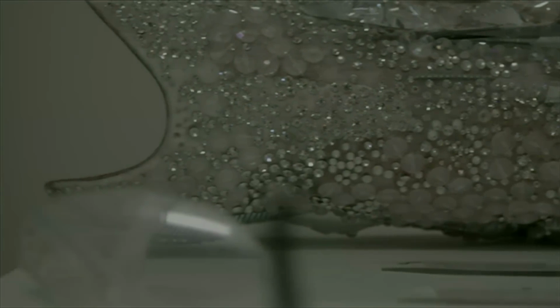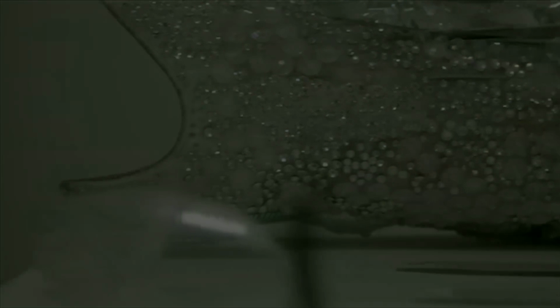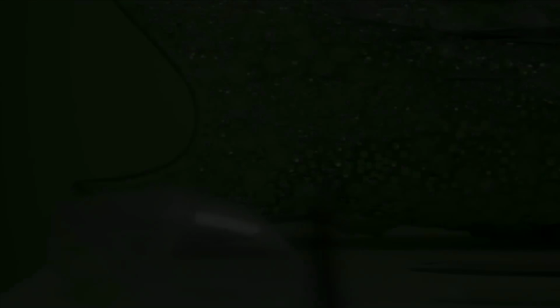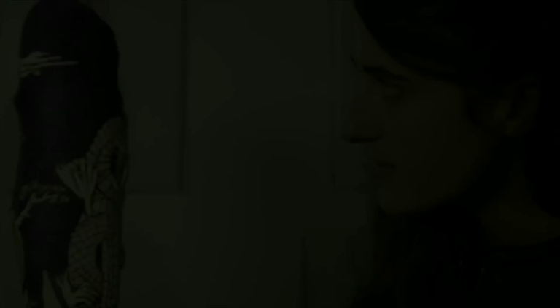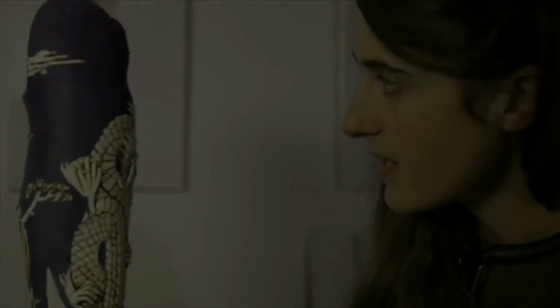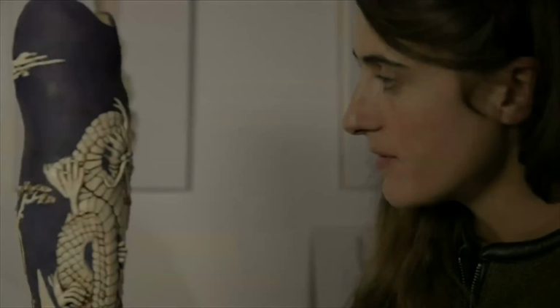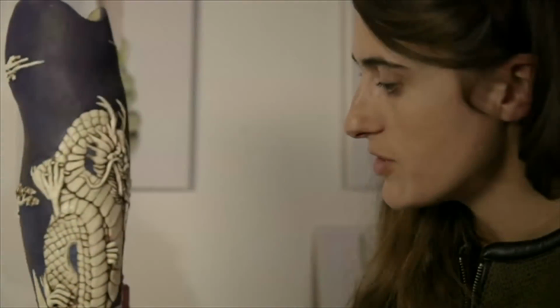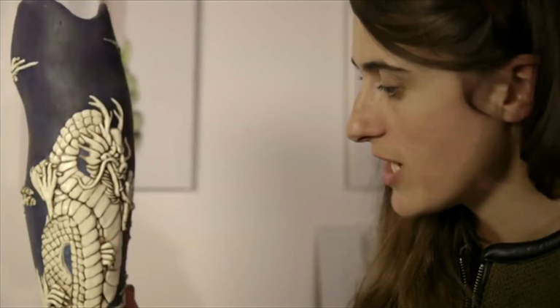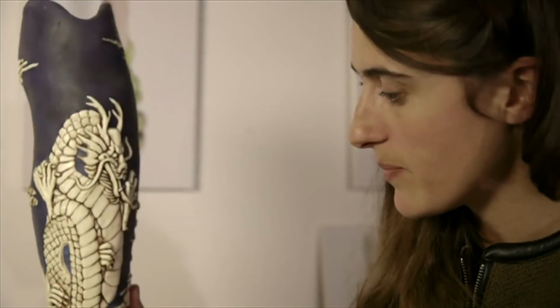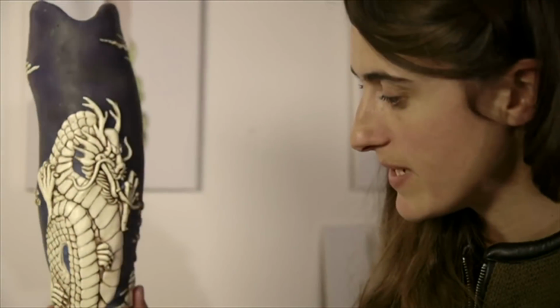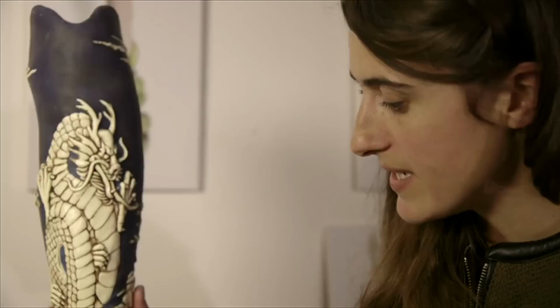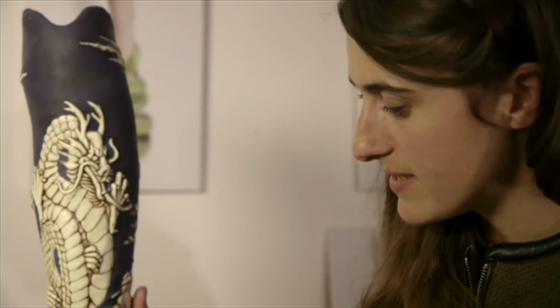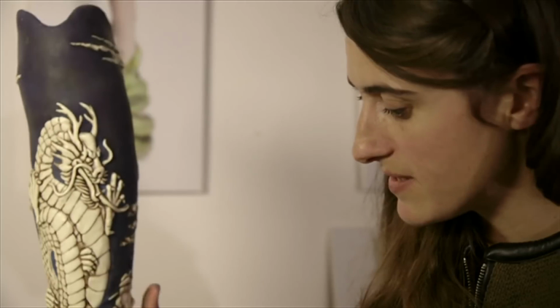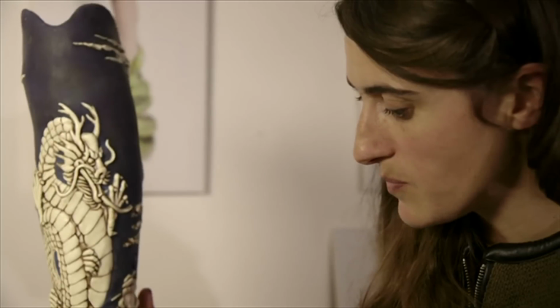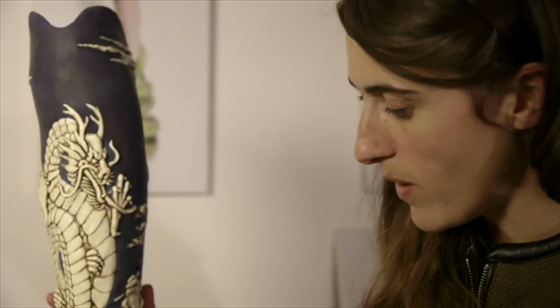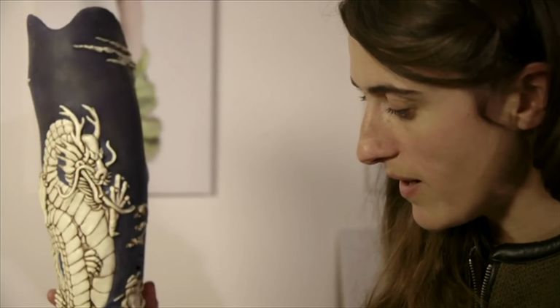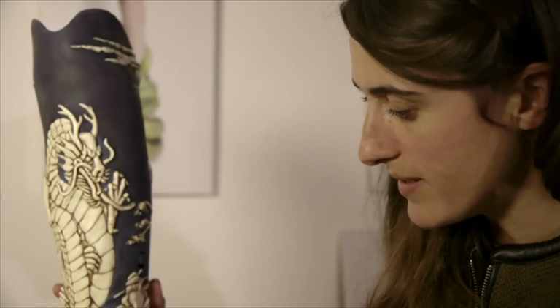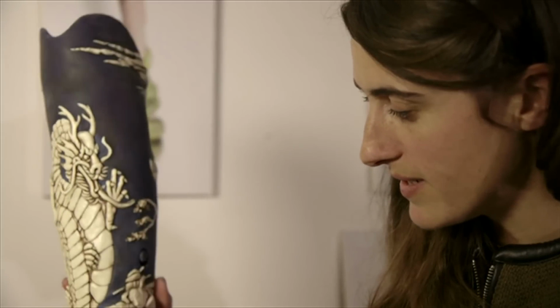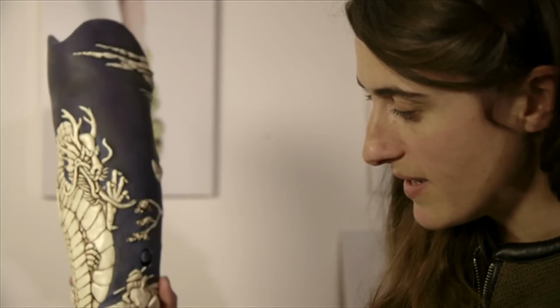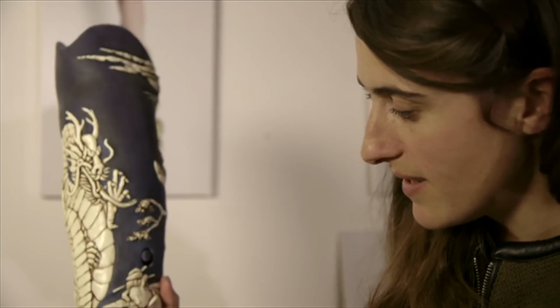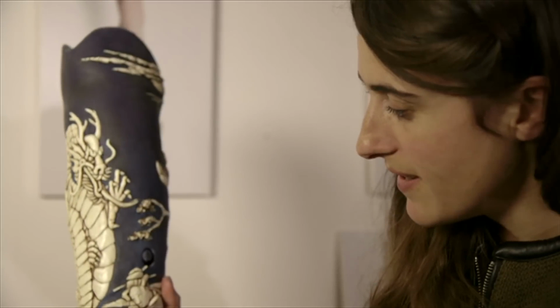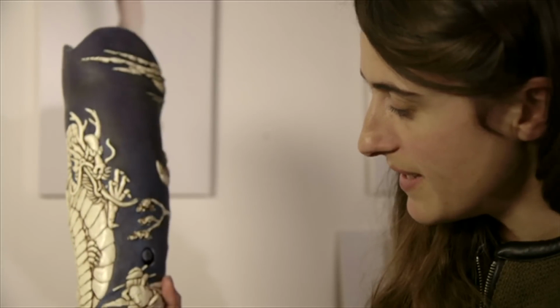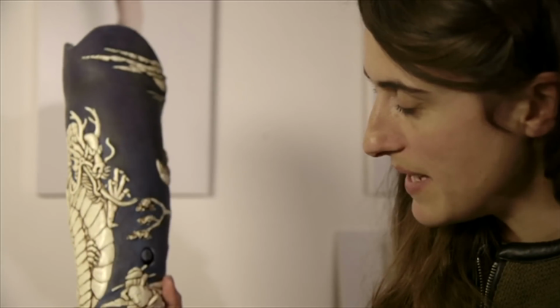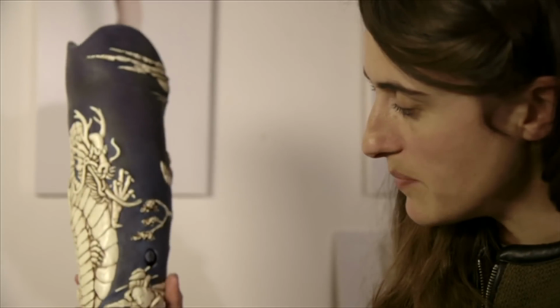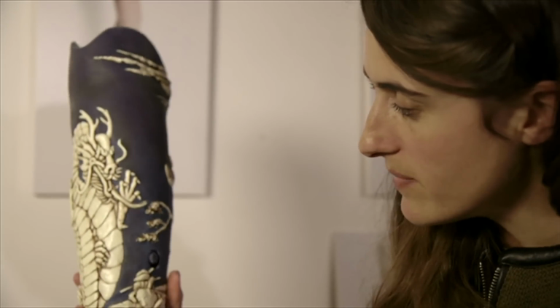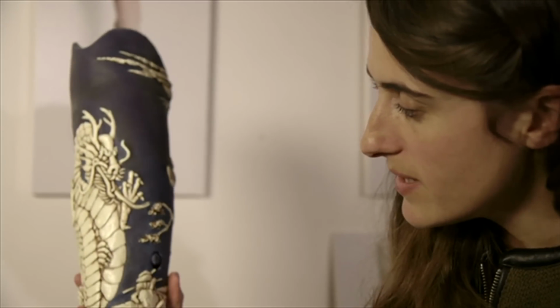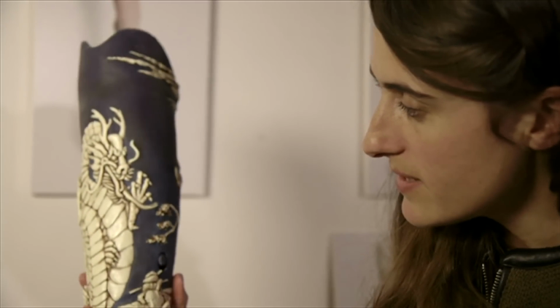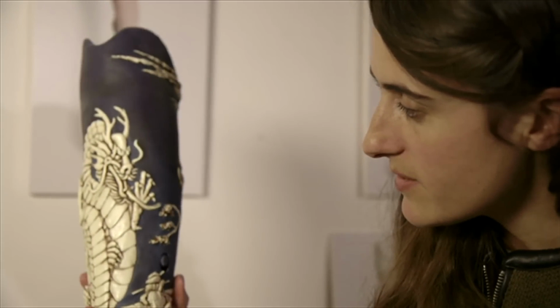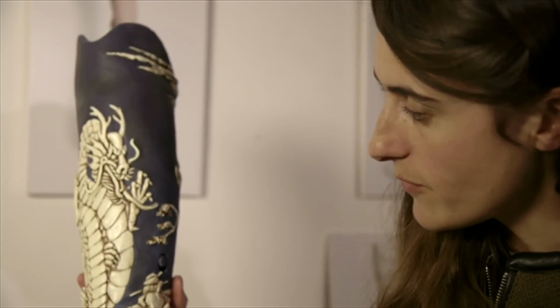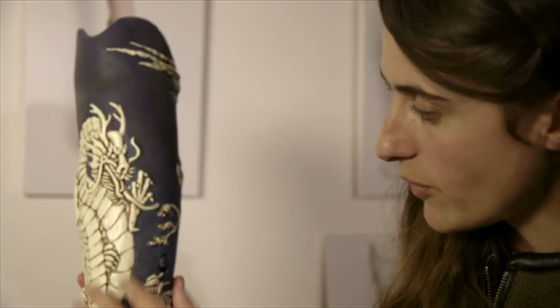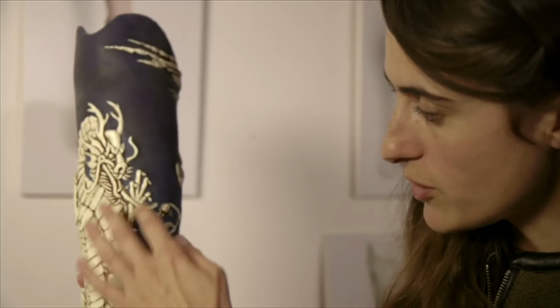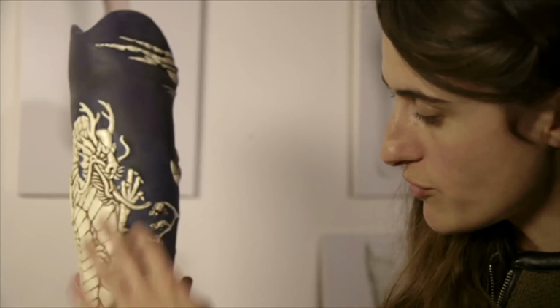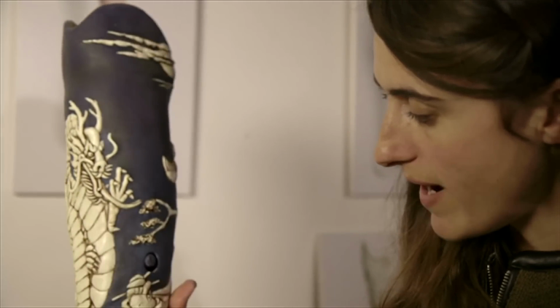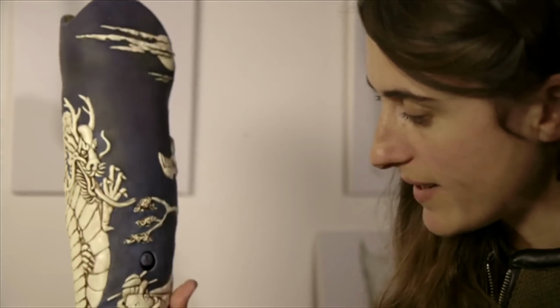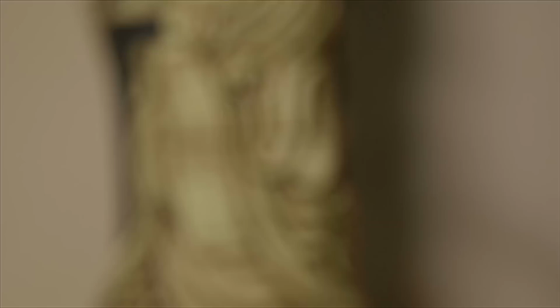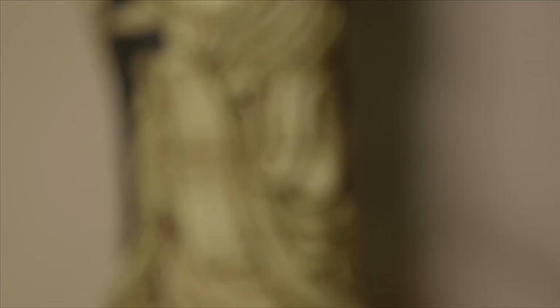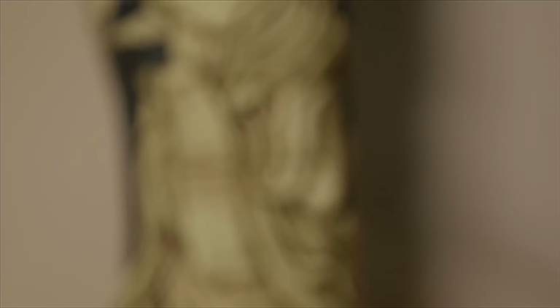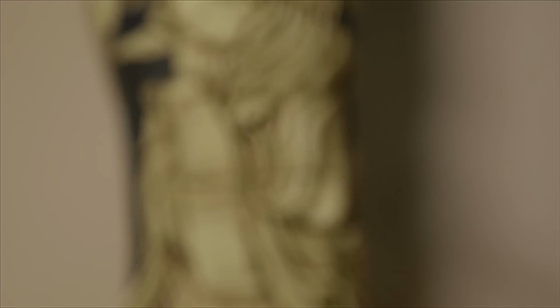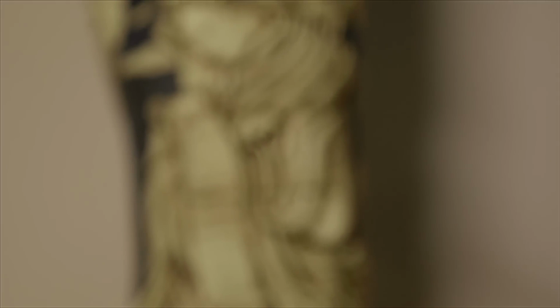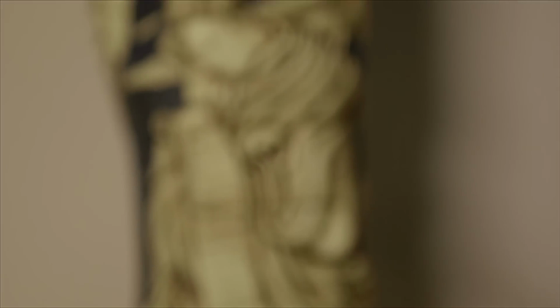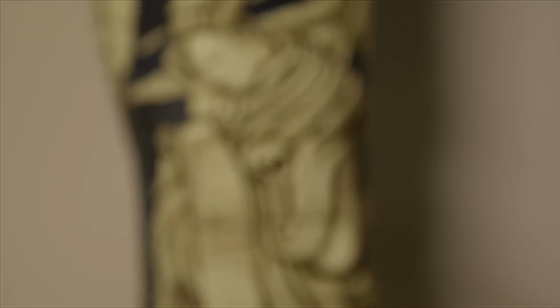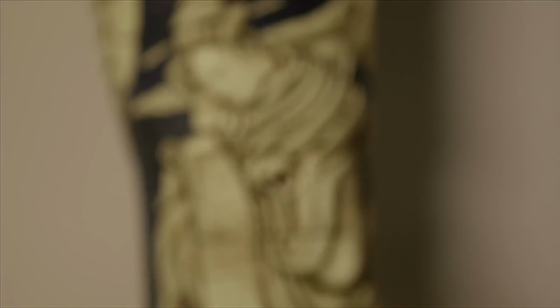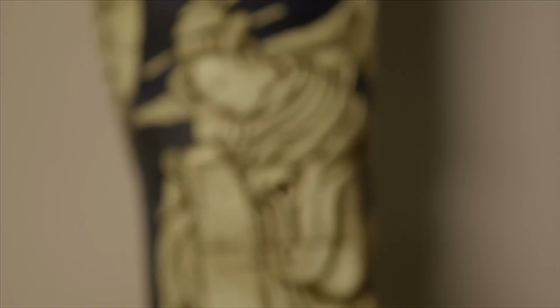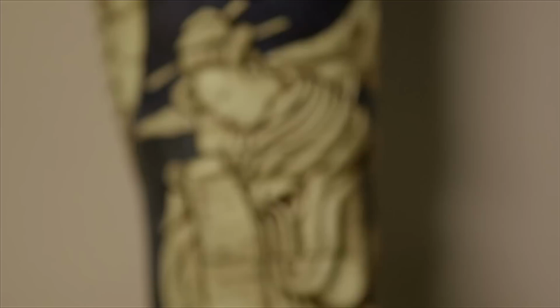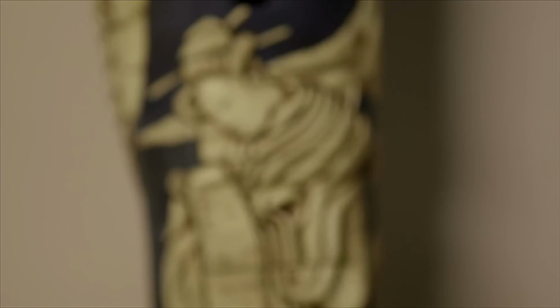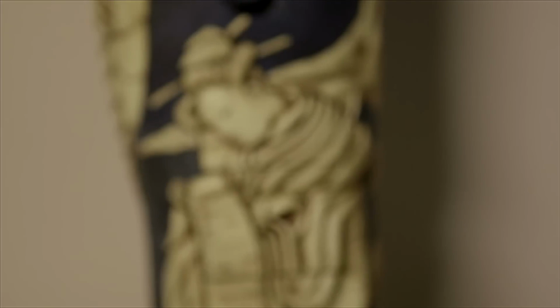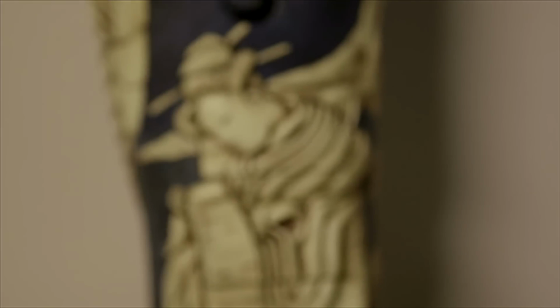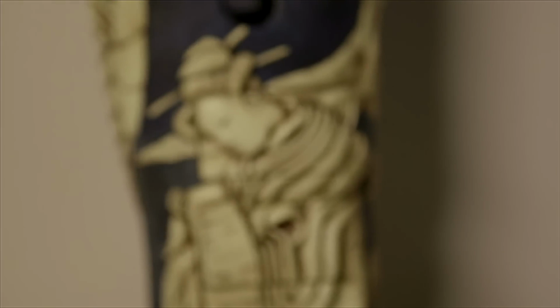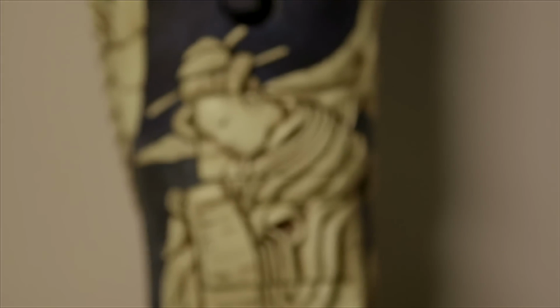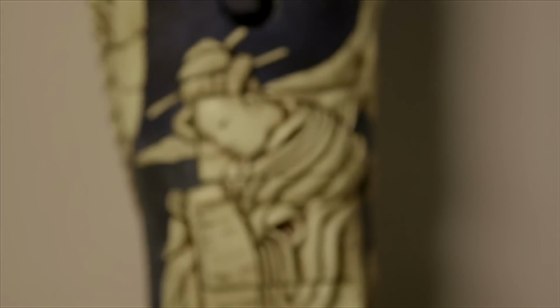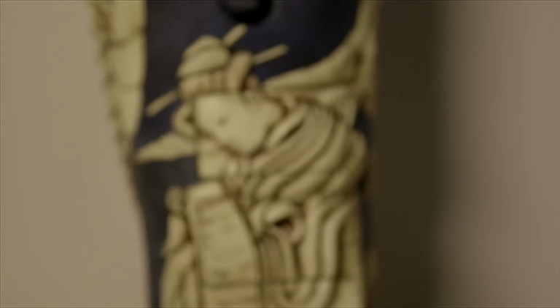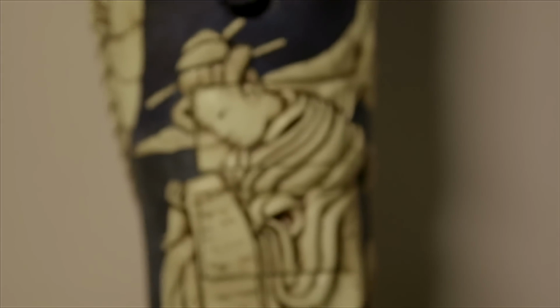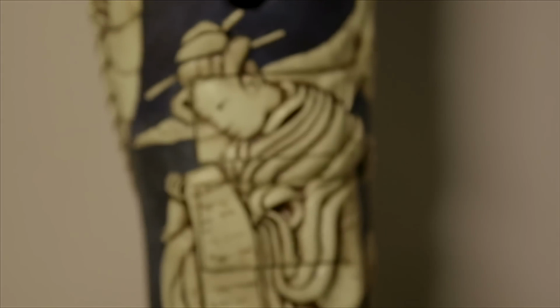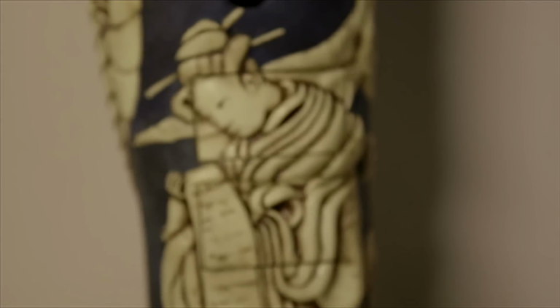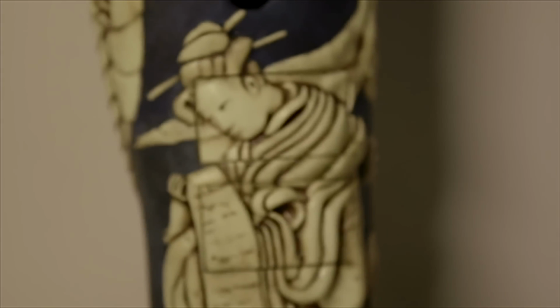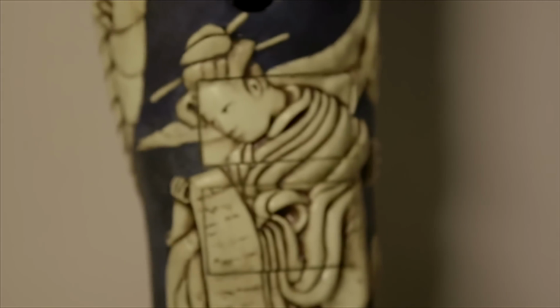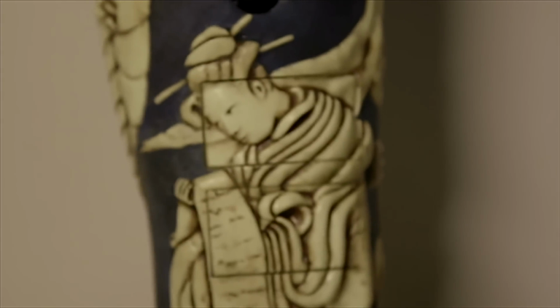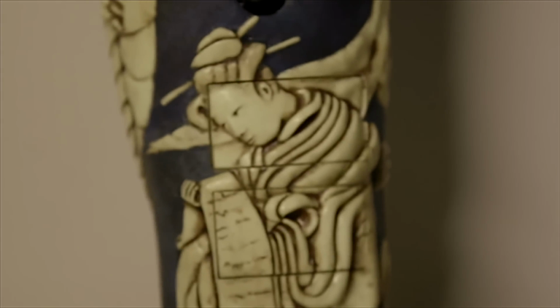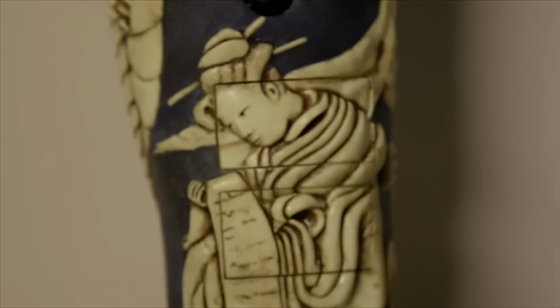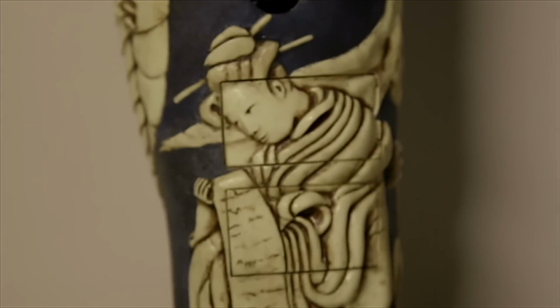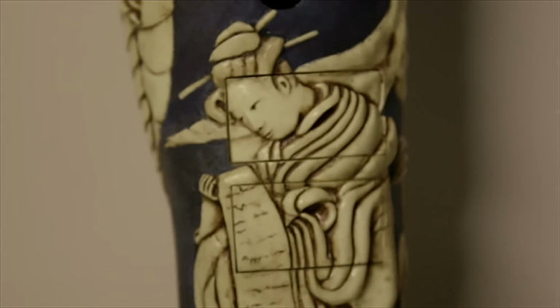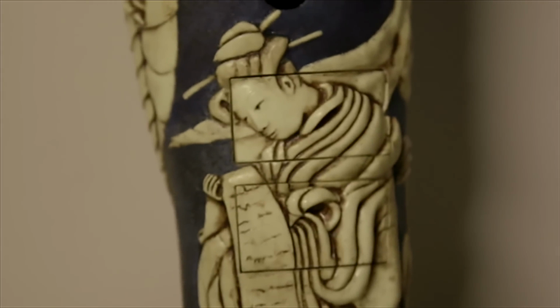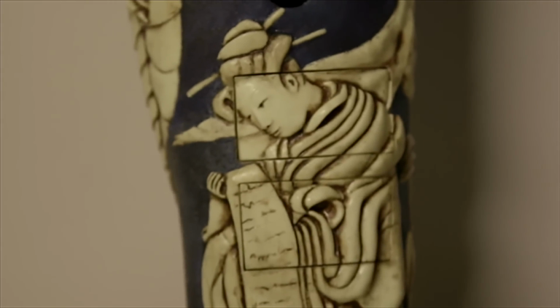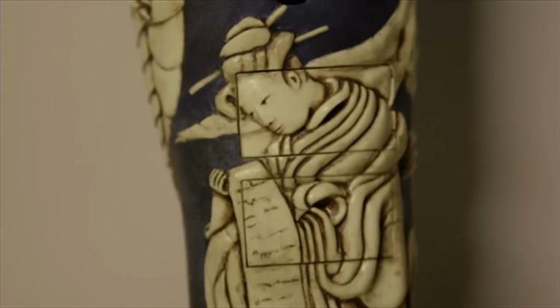It's kind of a Japanese inspired limb, so we've got a dragon and then a lady in a kimono with little drawers.